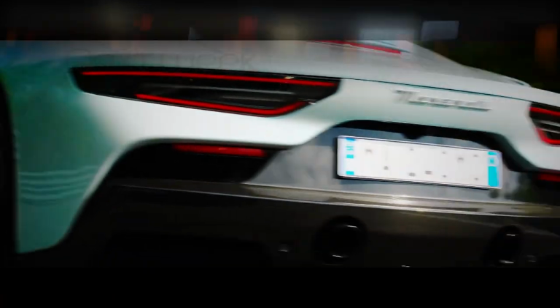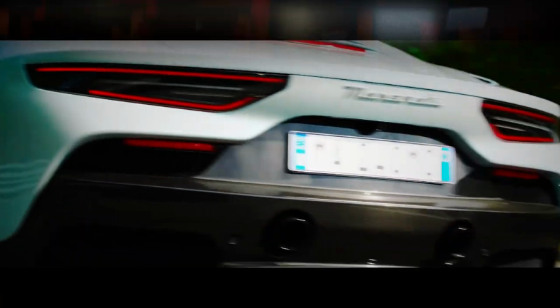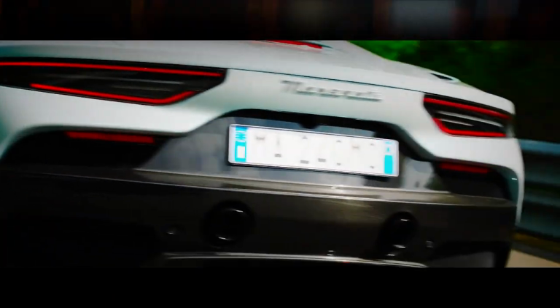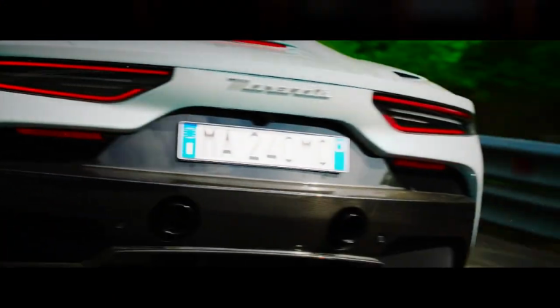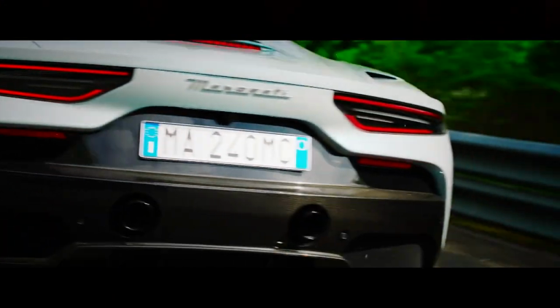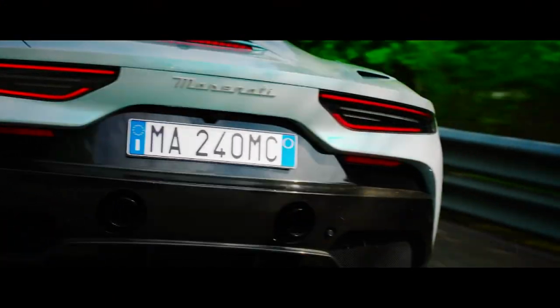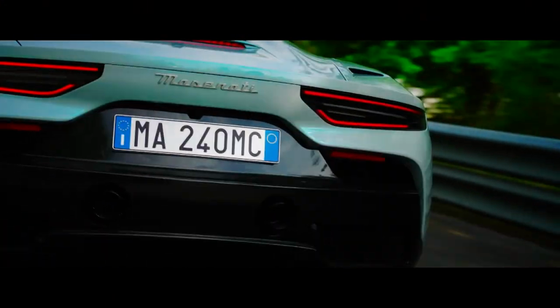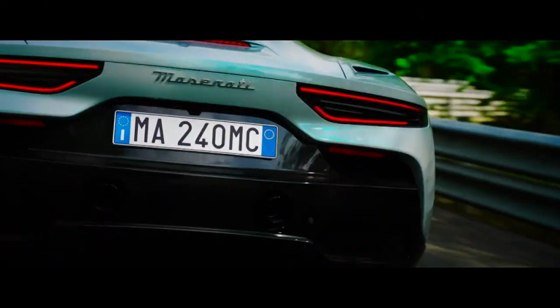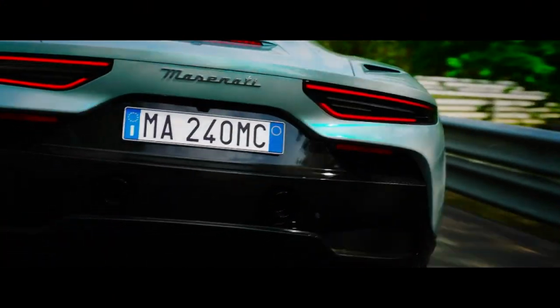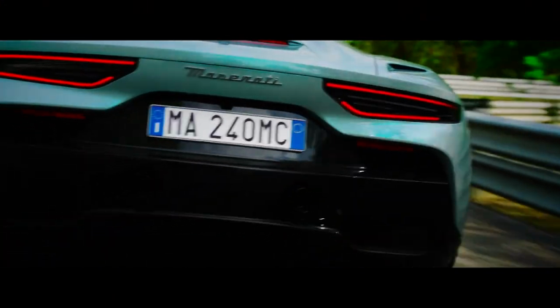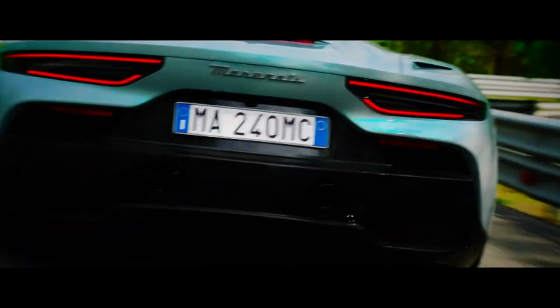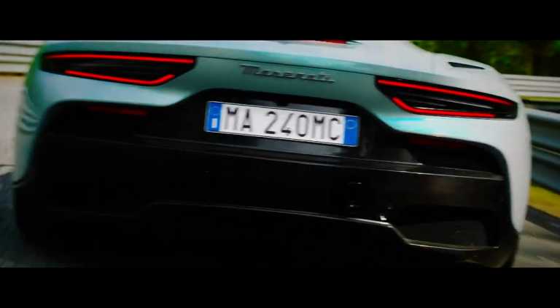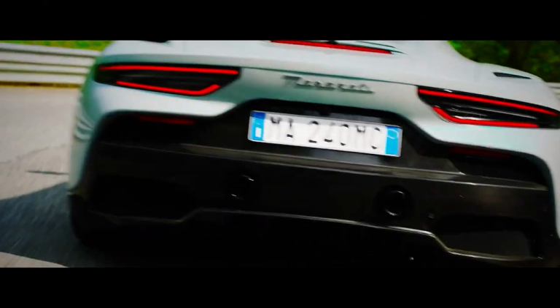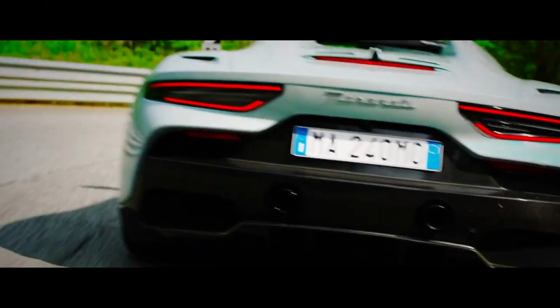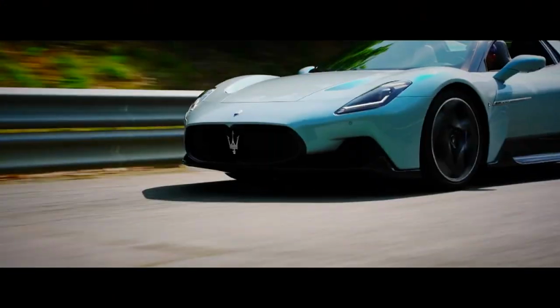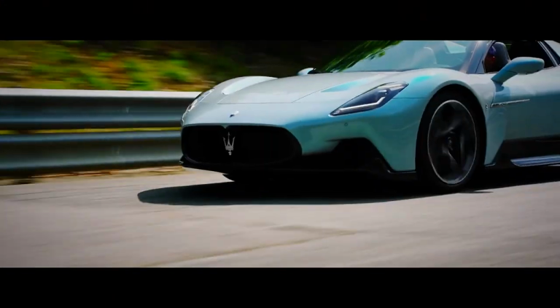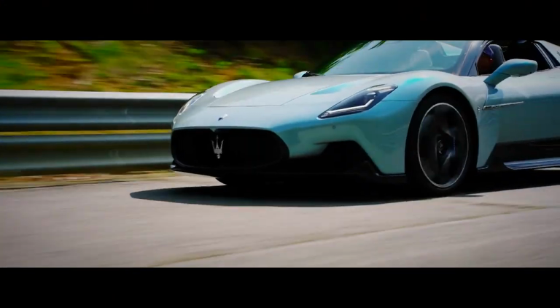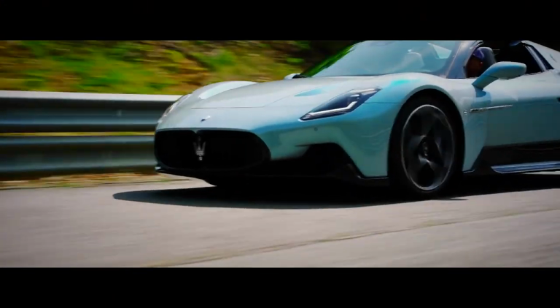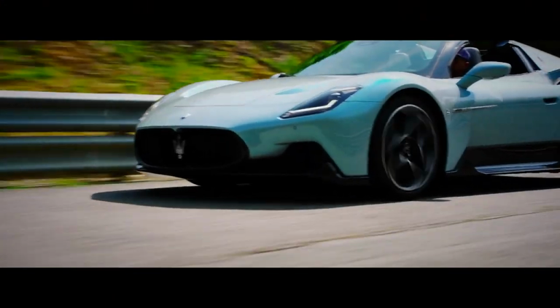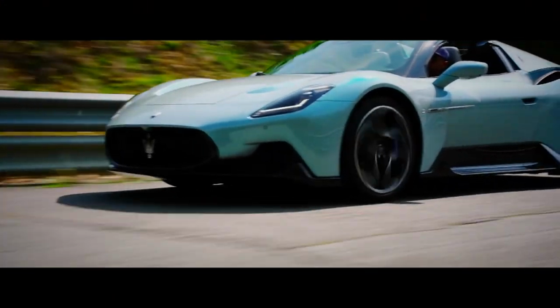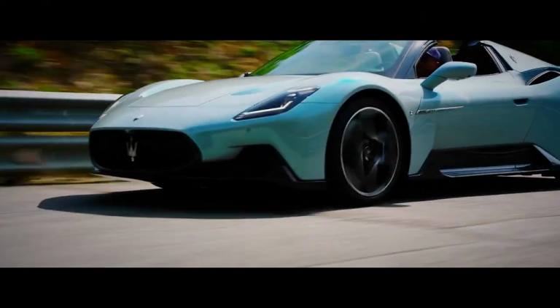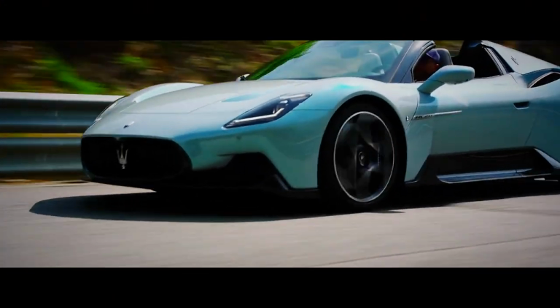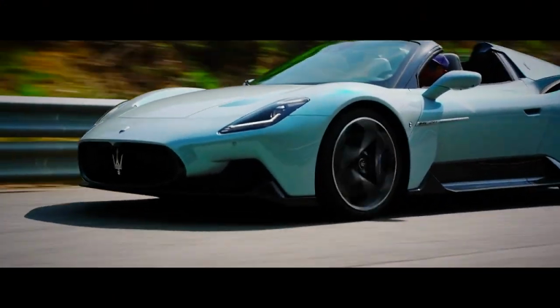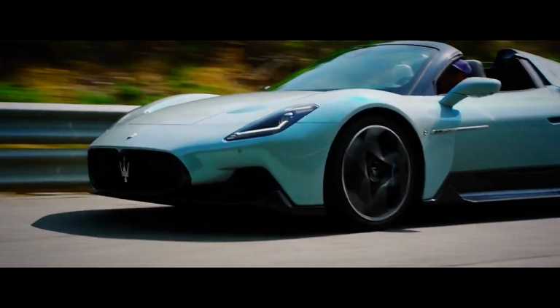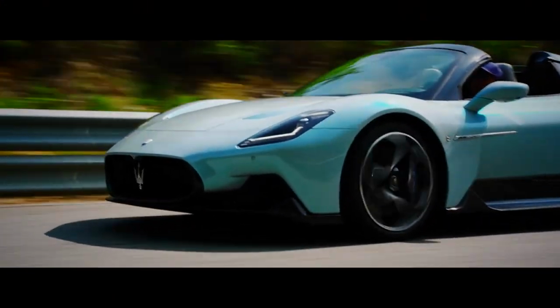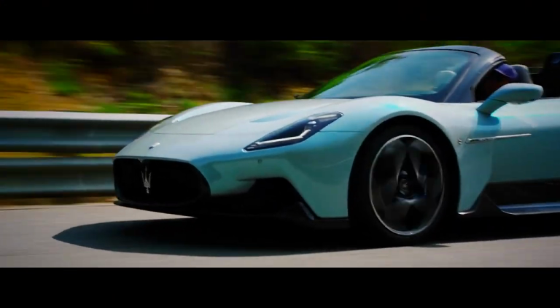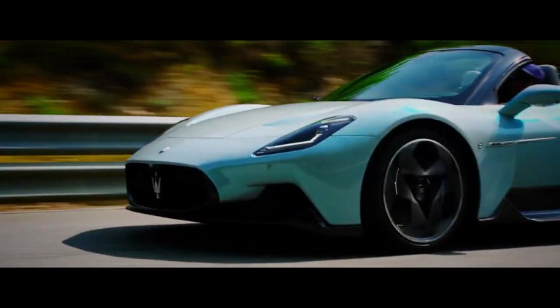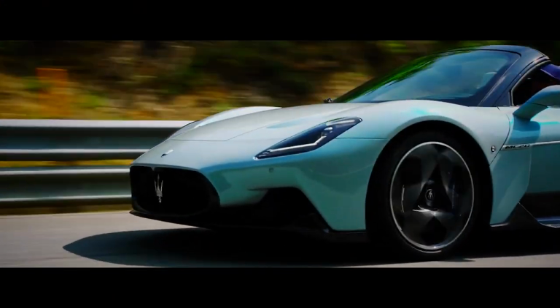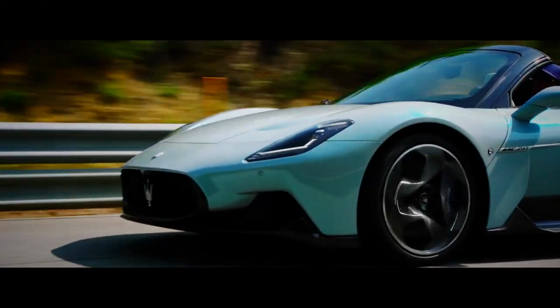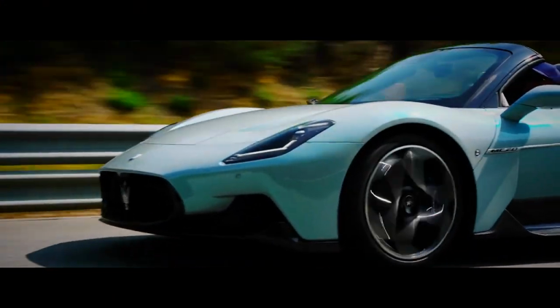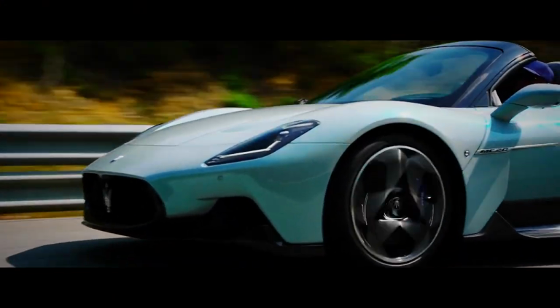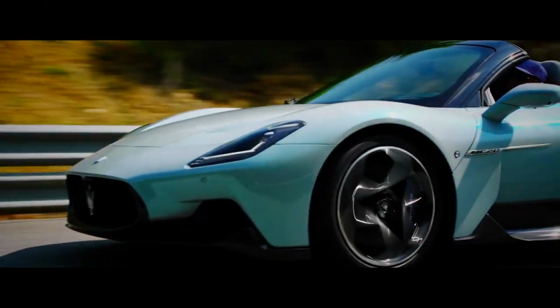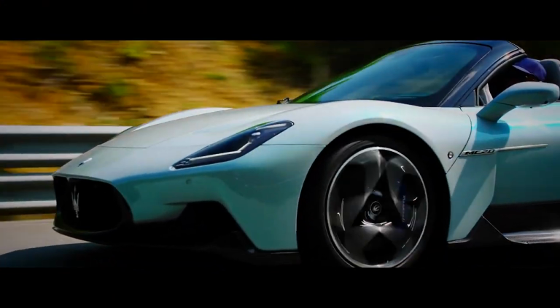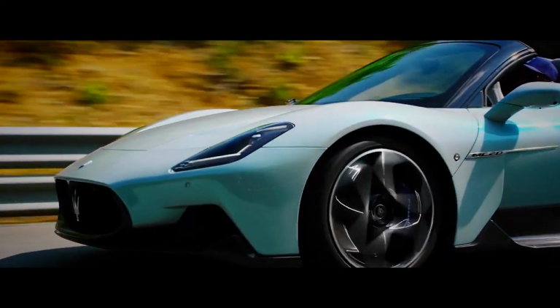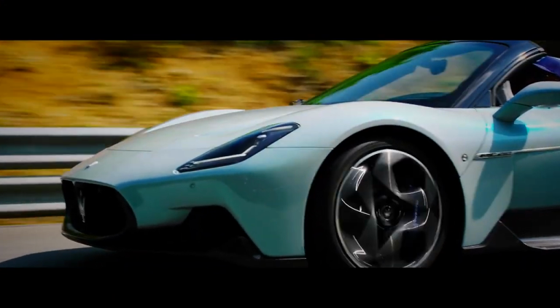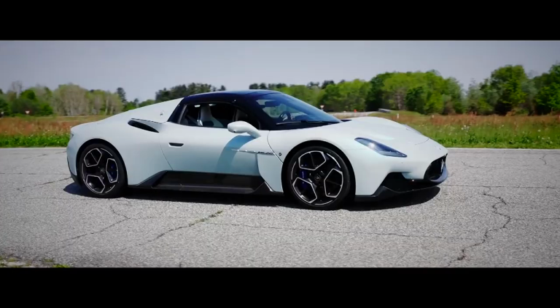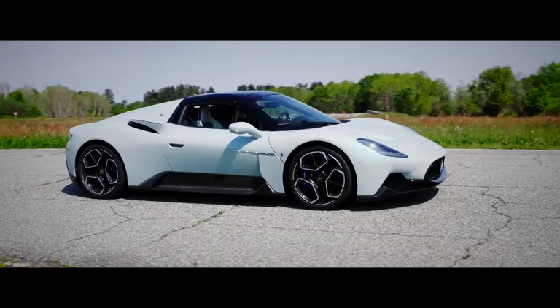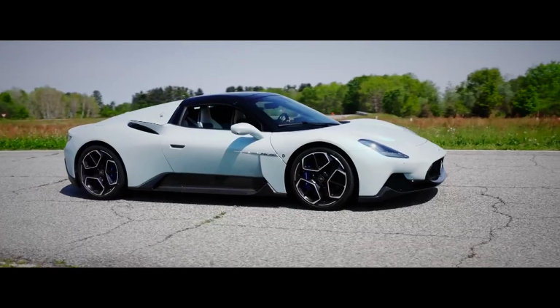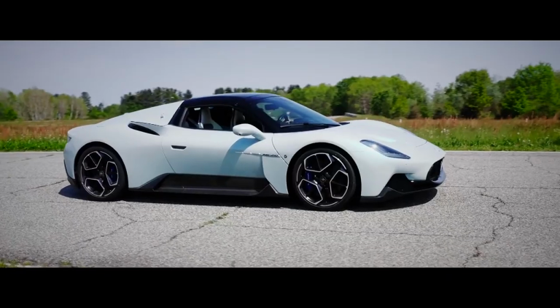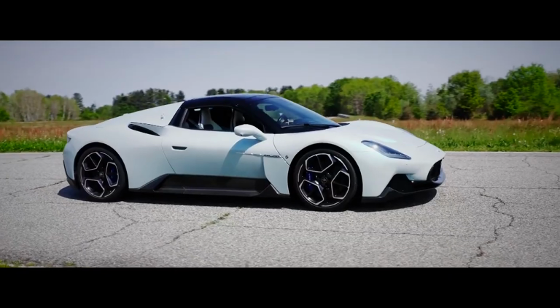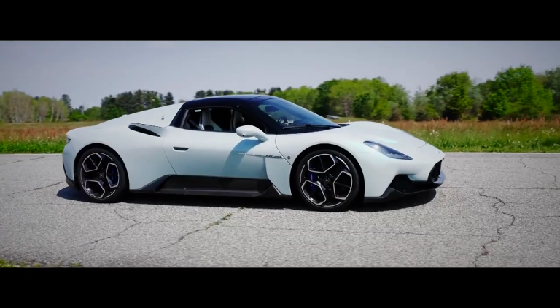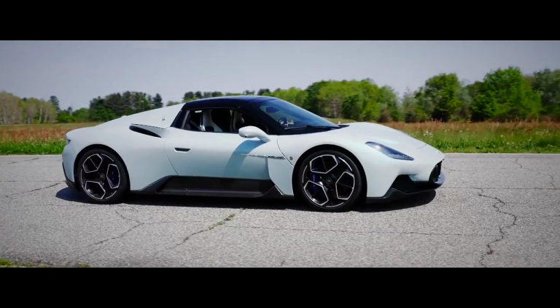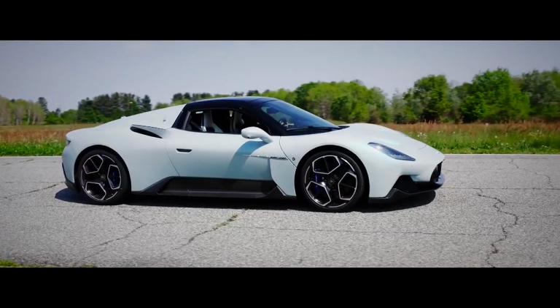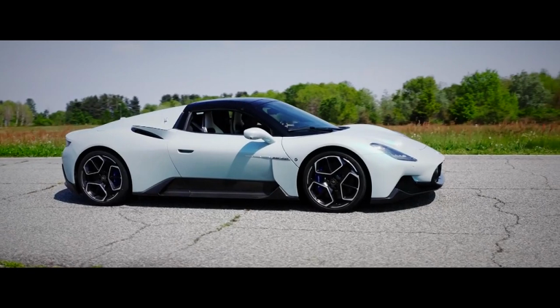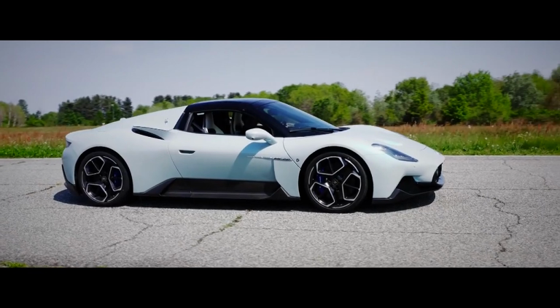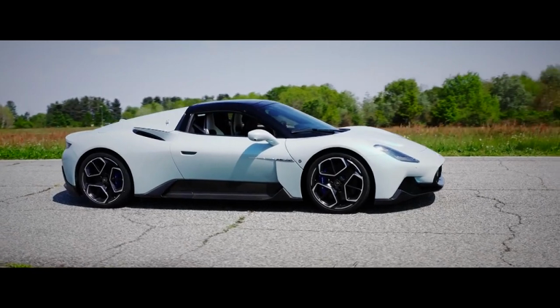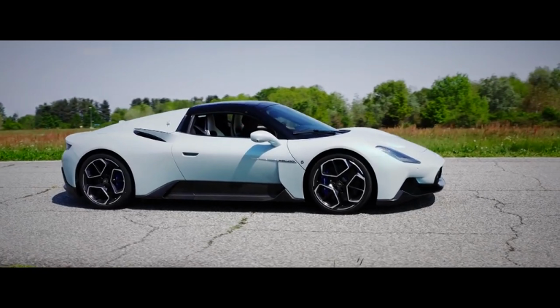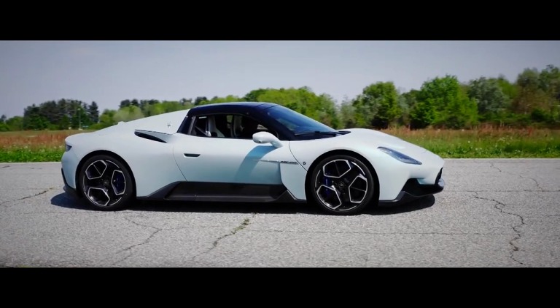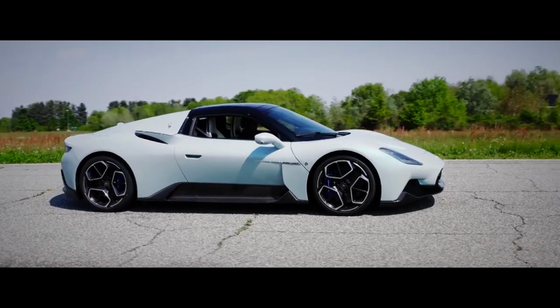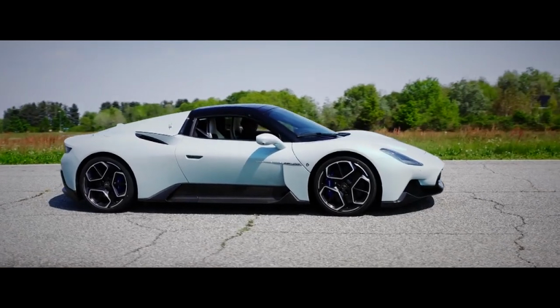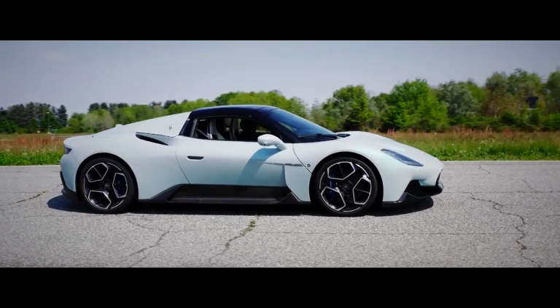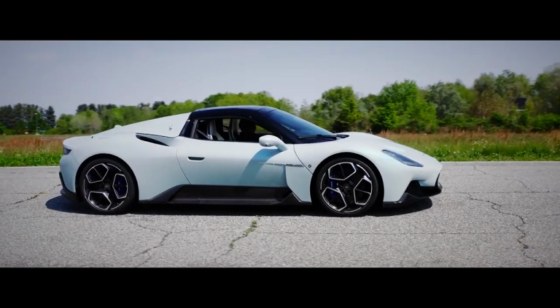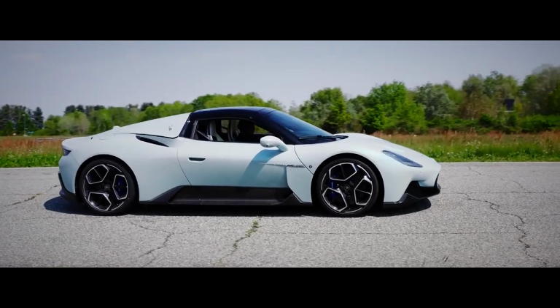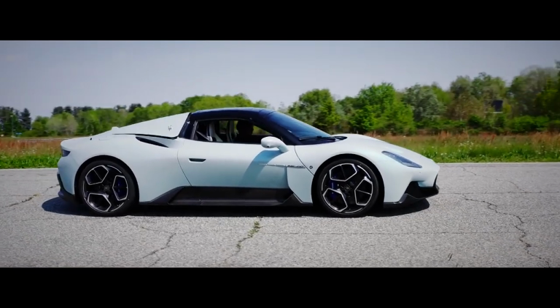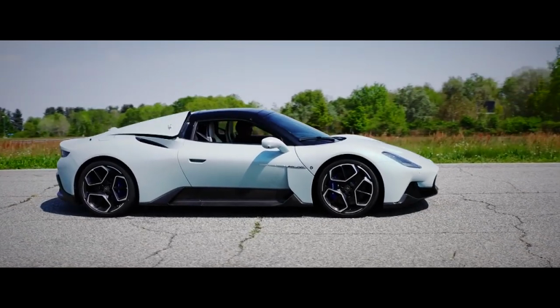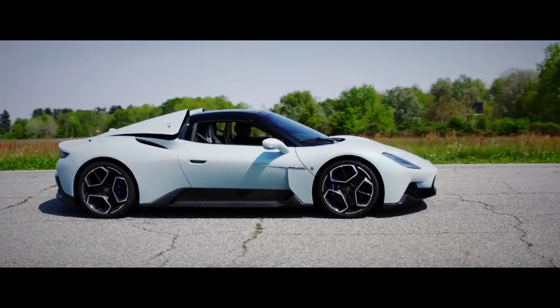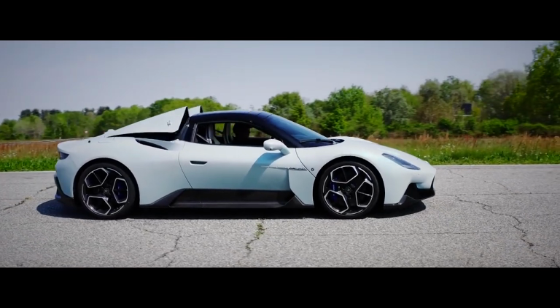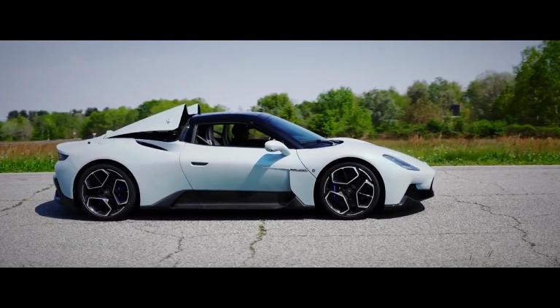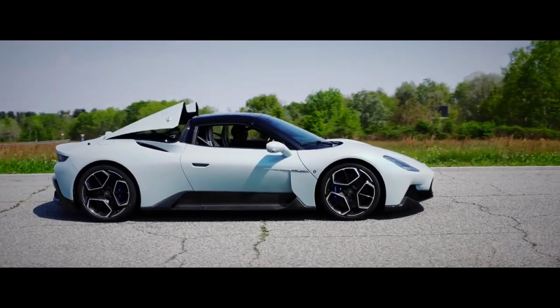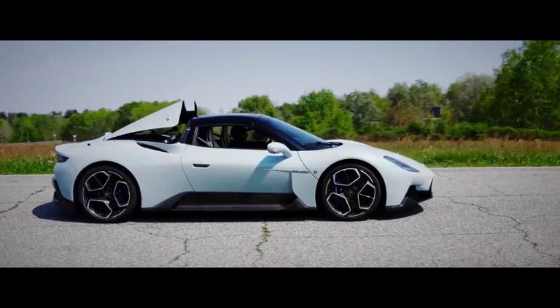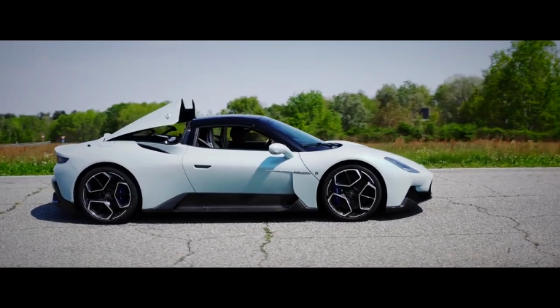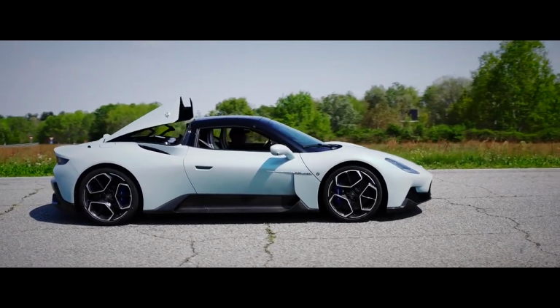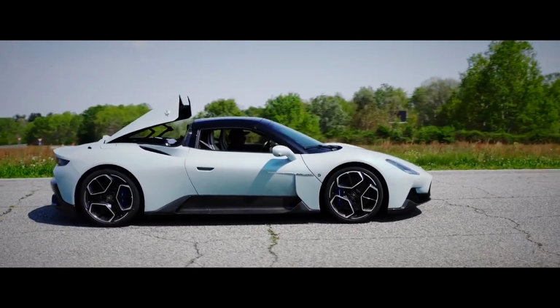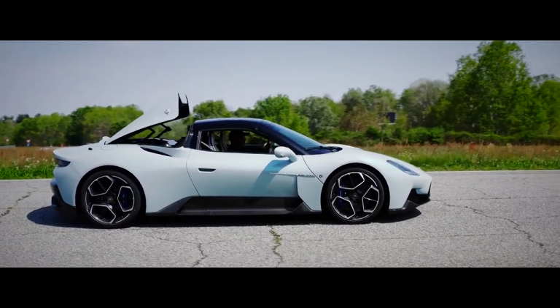Join us again next week on Auto Mondial as we check out a breathtaking convertible supercar from Maserati. Don't miss it!